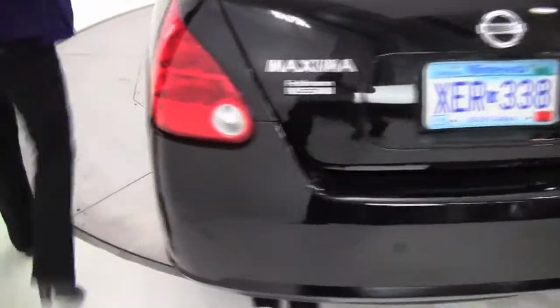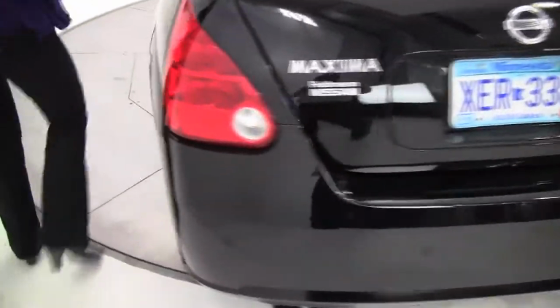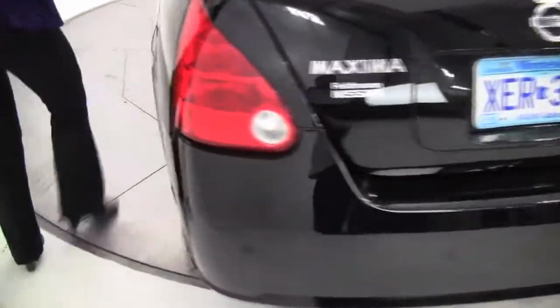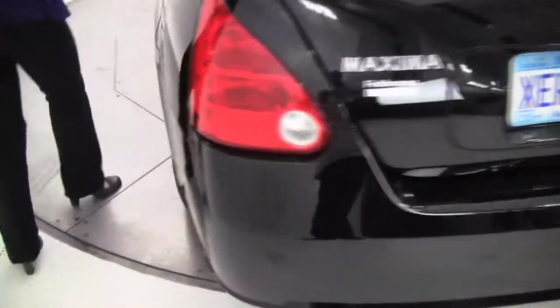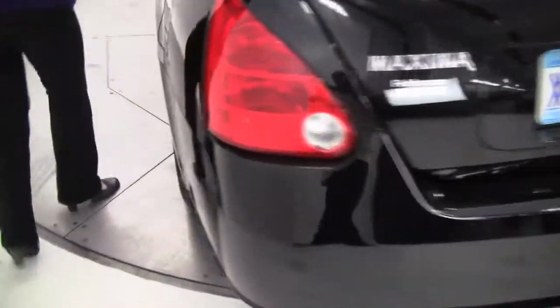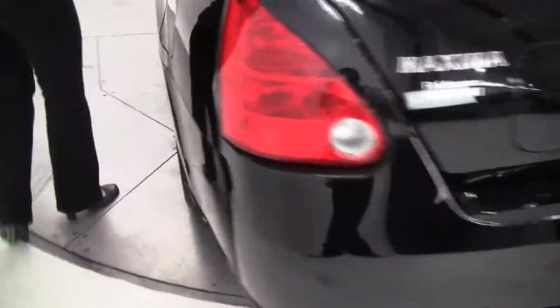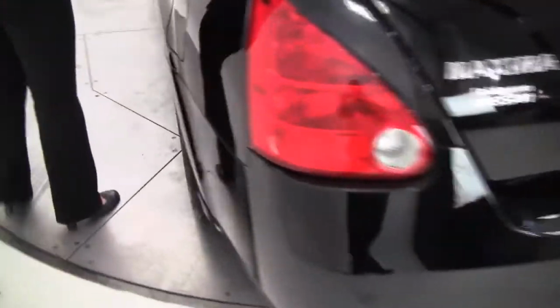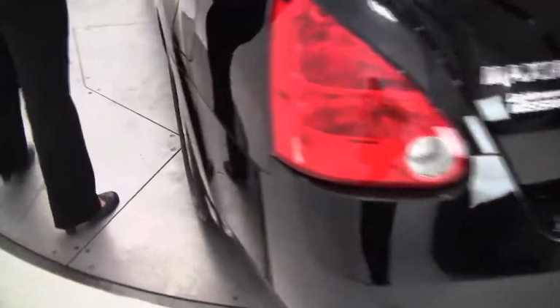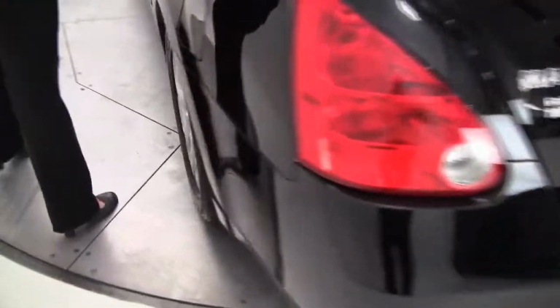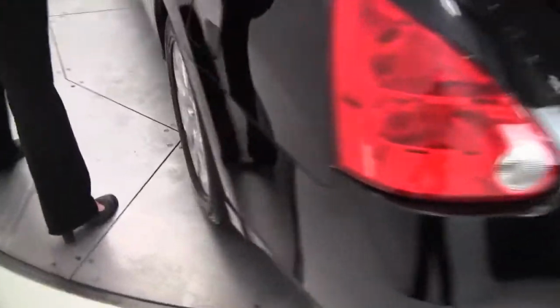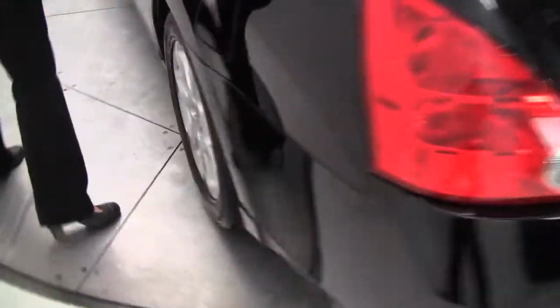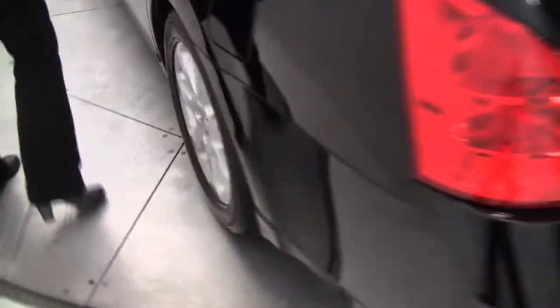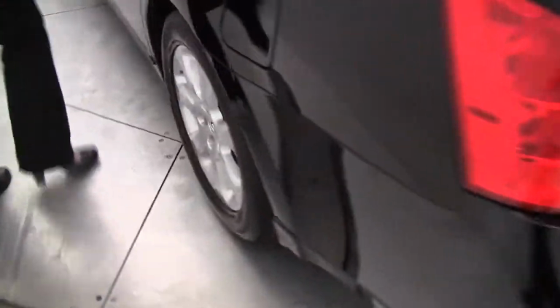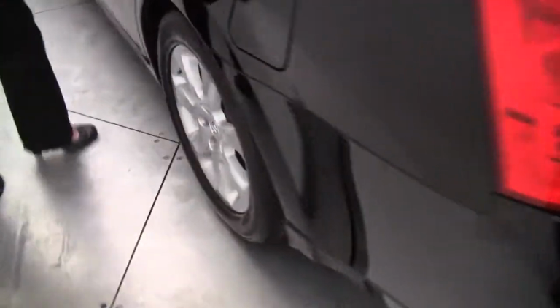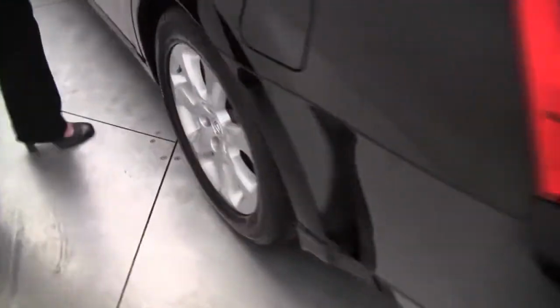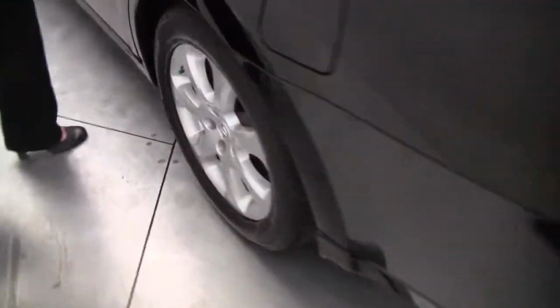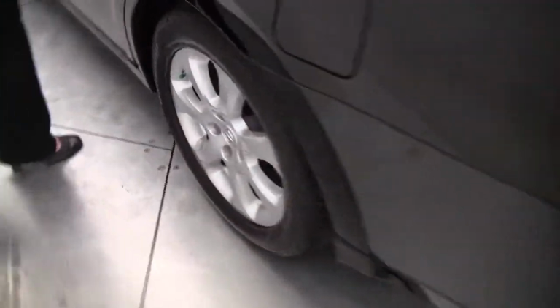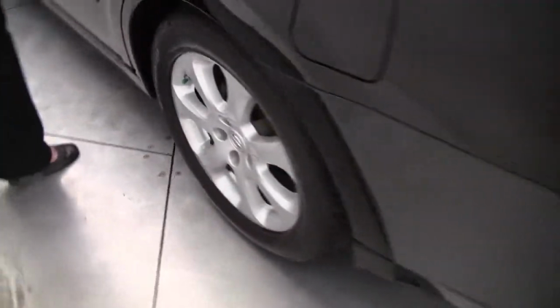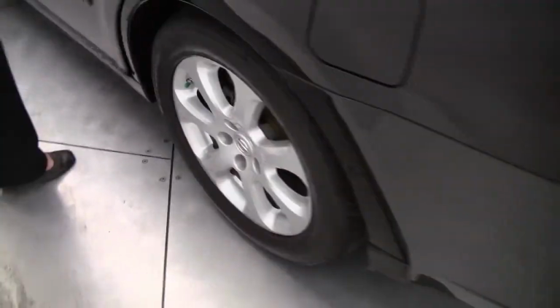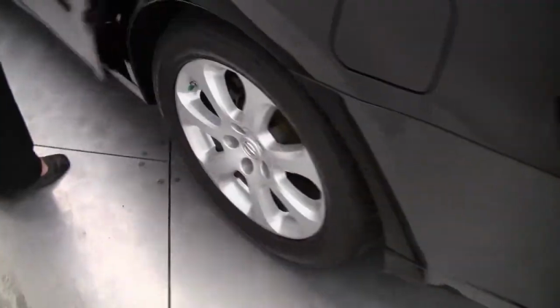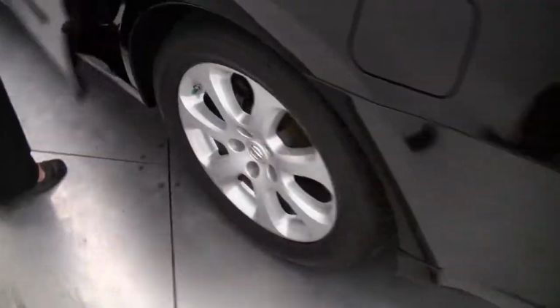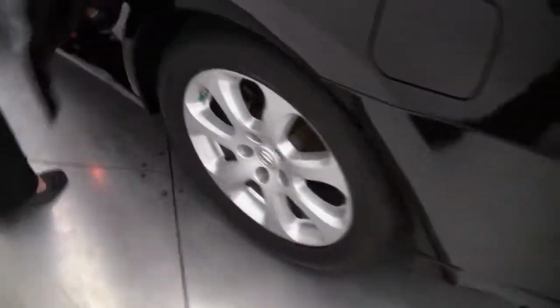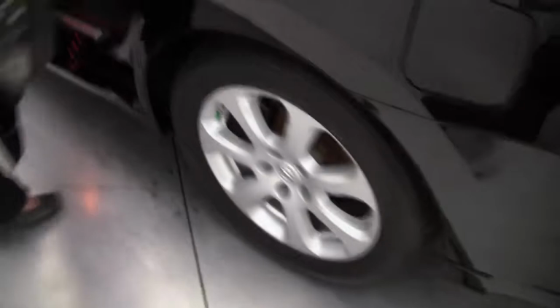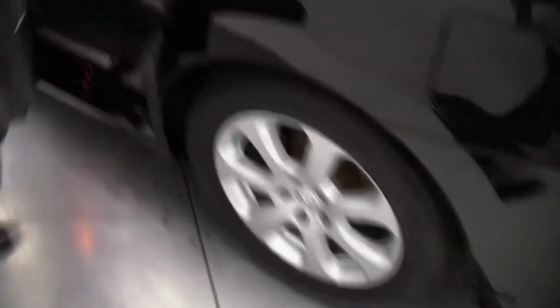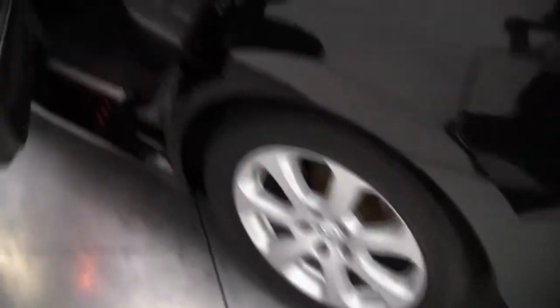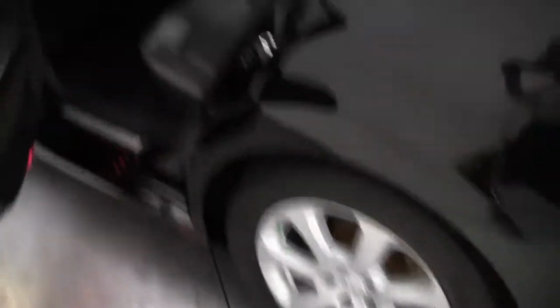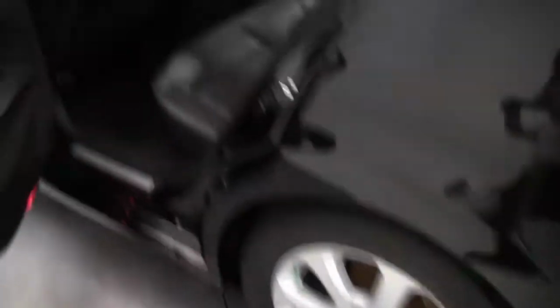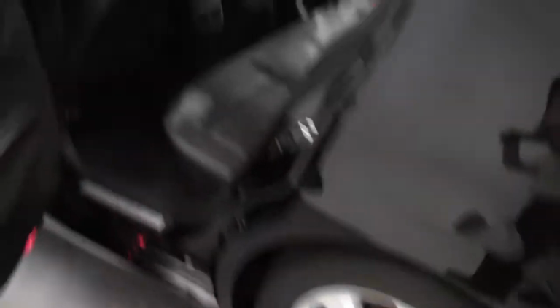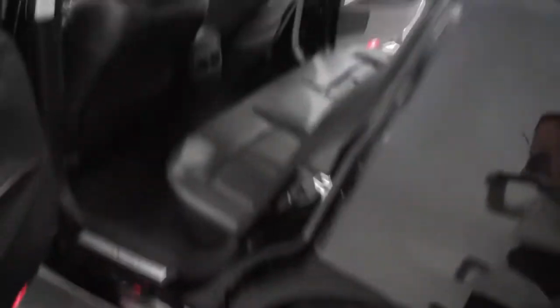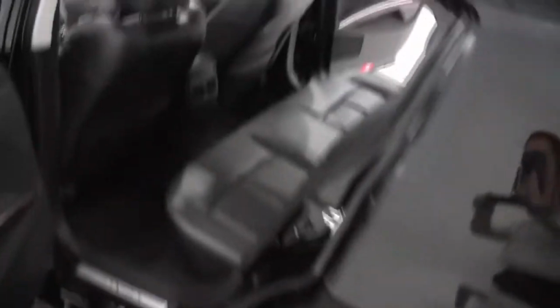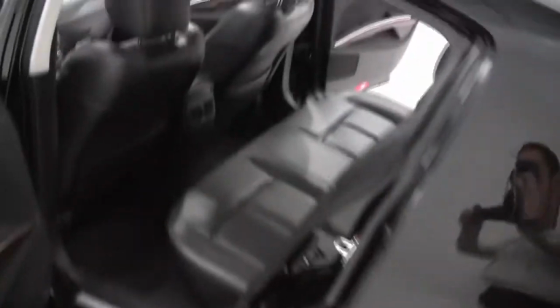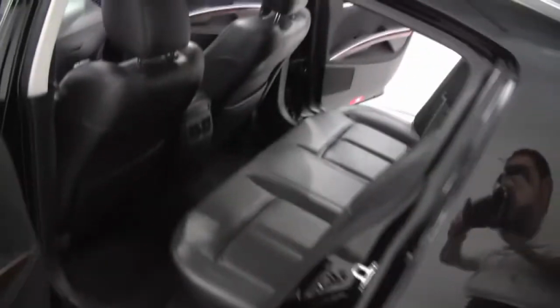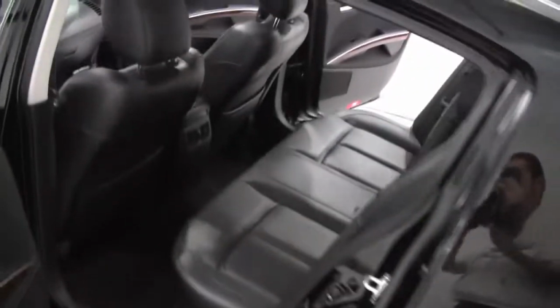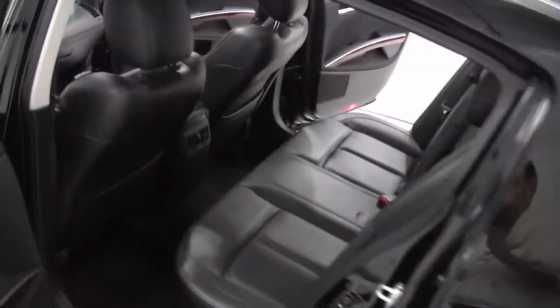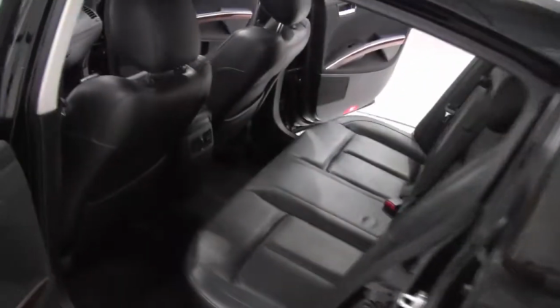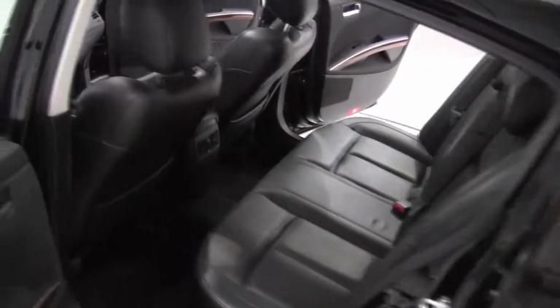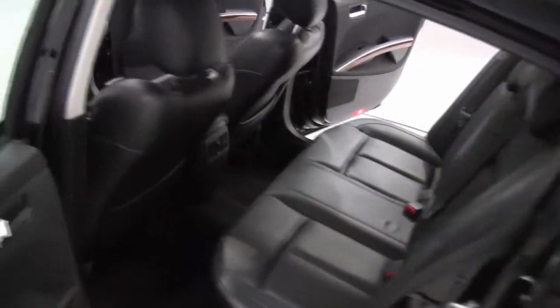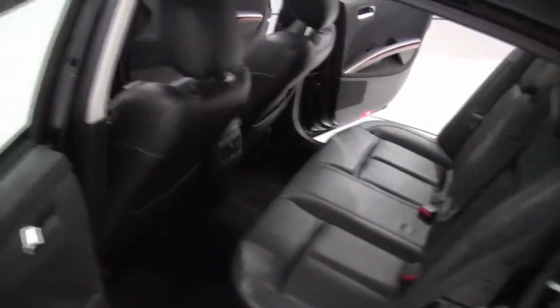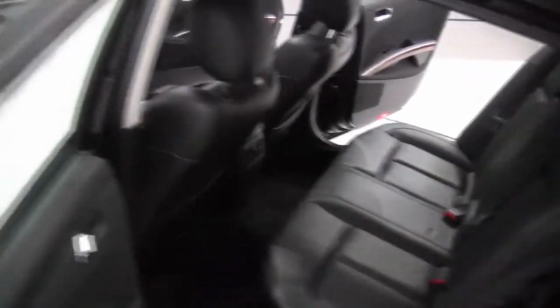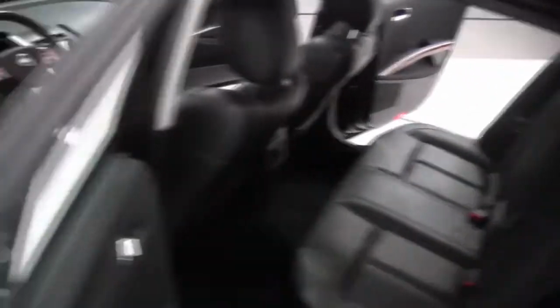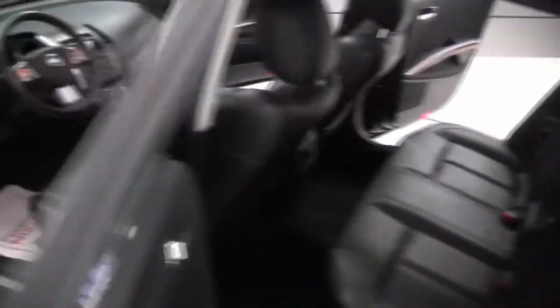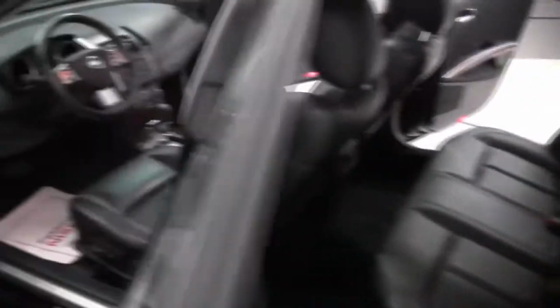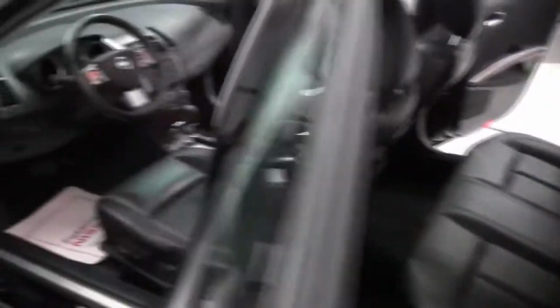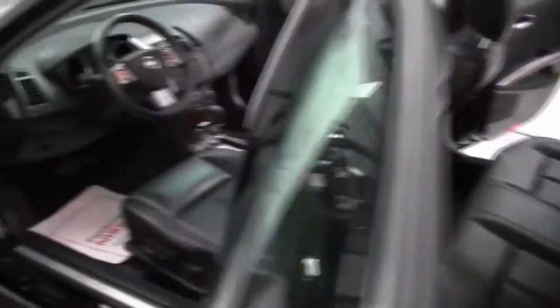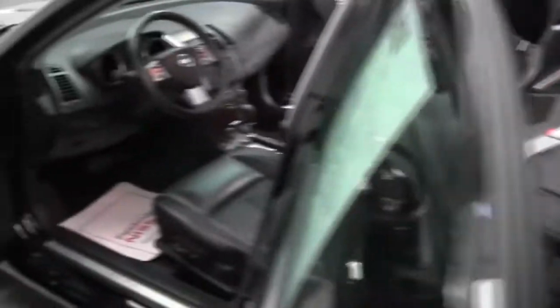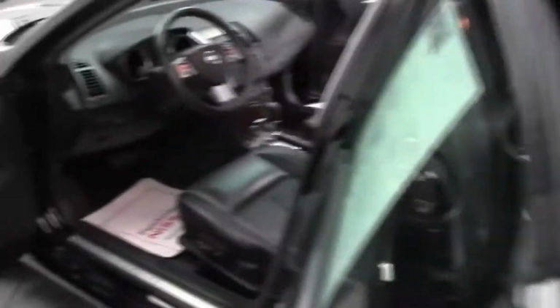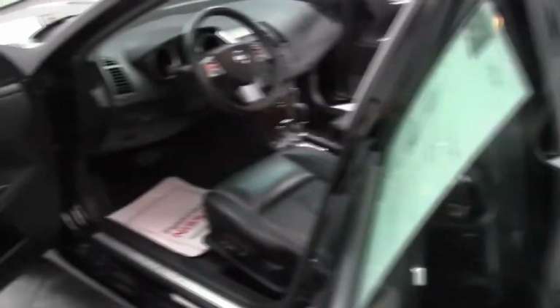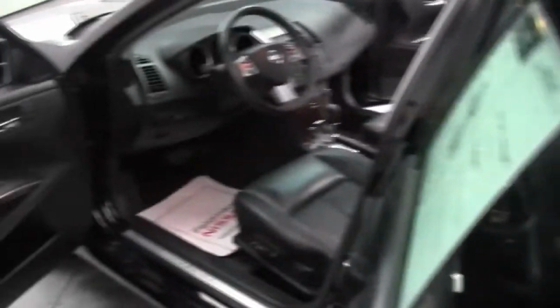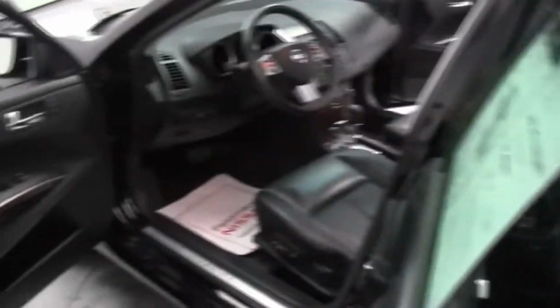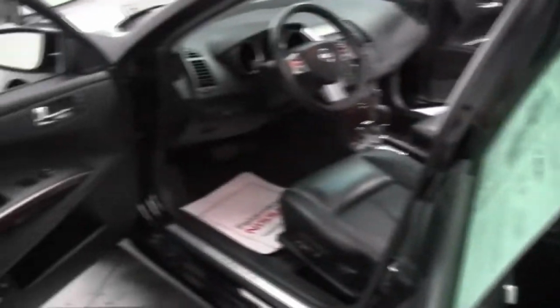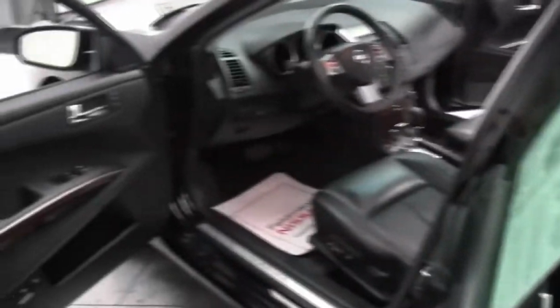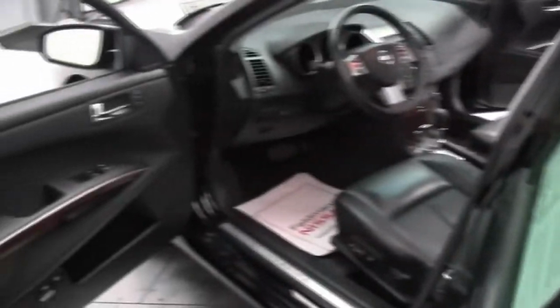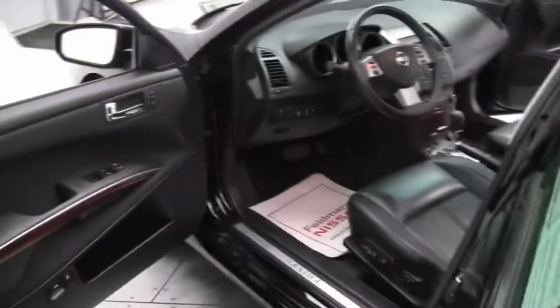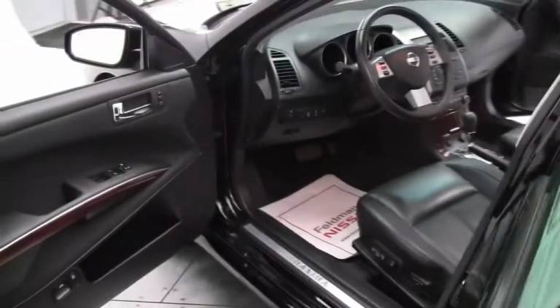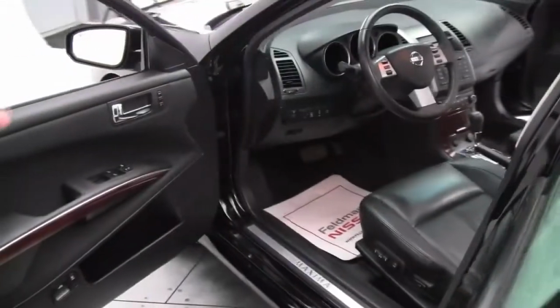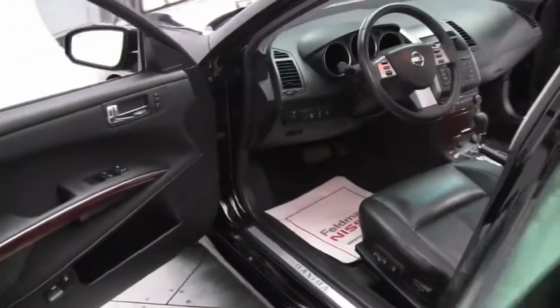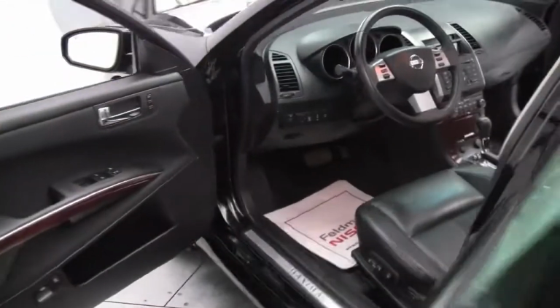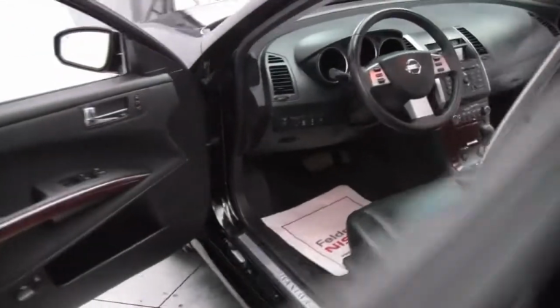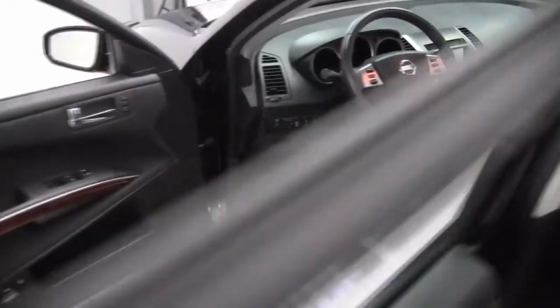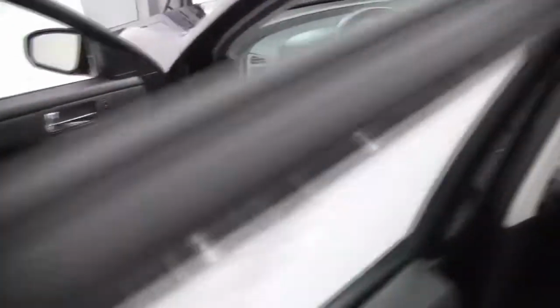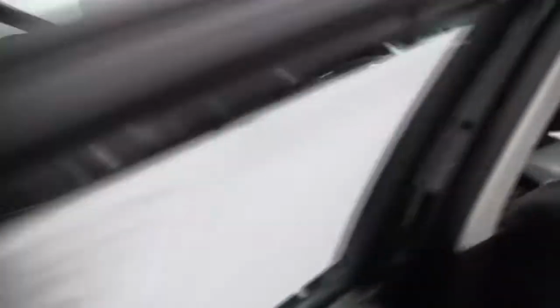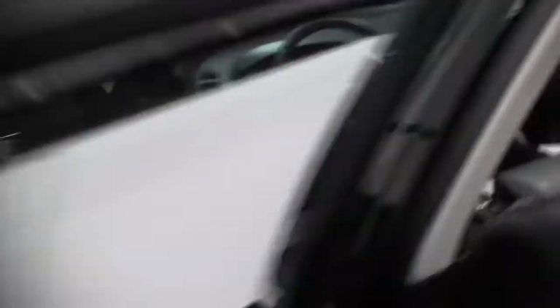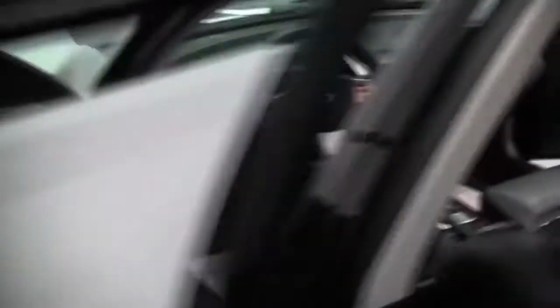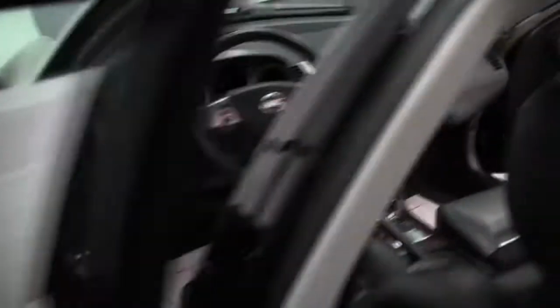I love the chrome trim, it's gorgeous. This is so clean, smells awesome — non-smoking vehicle.